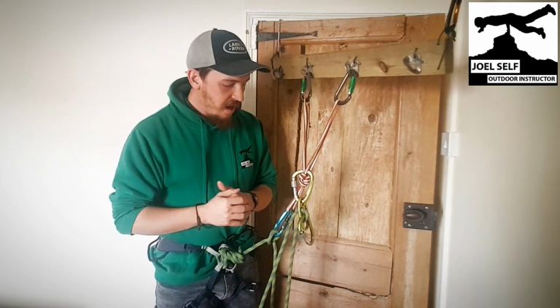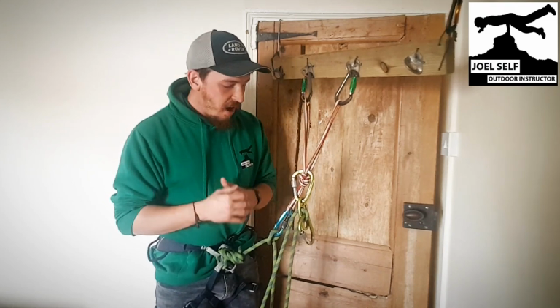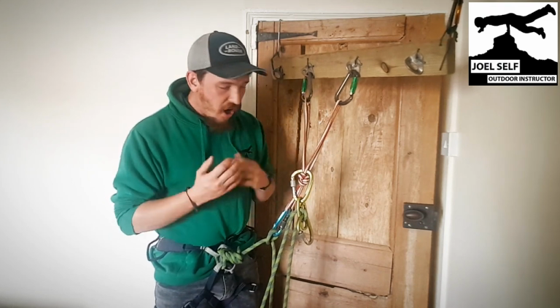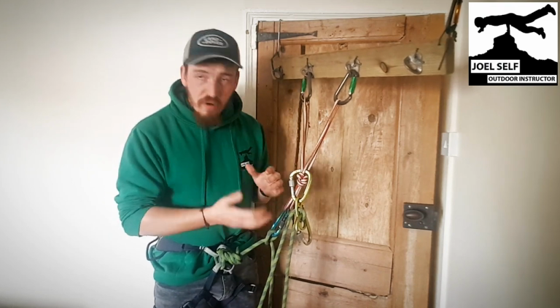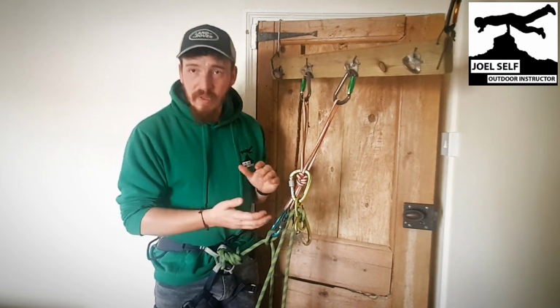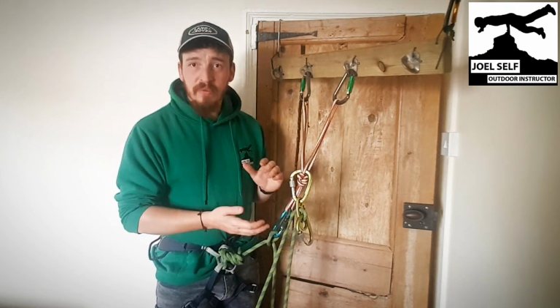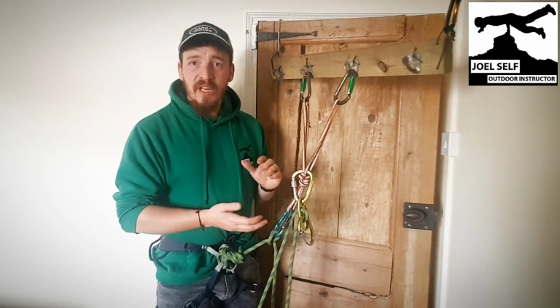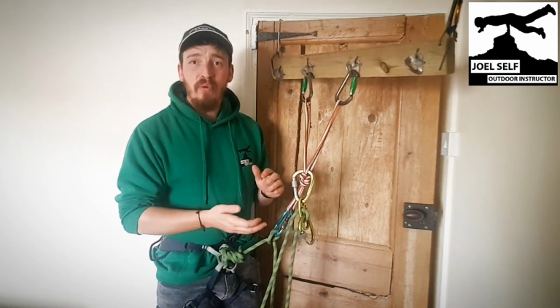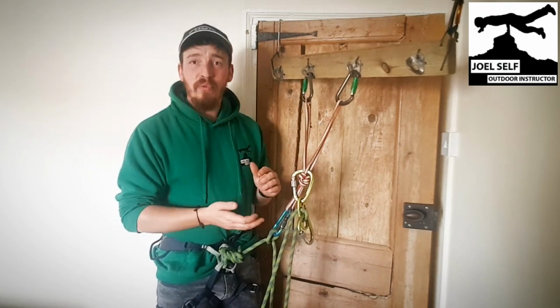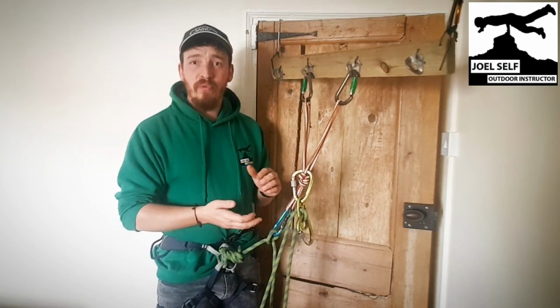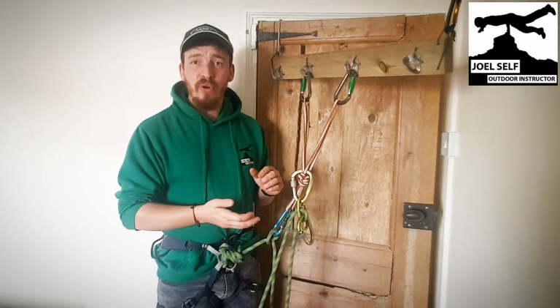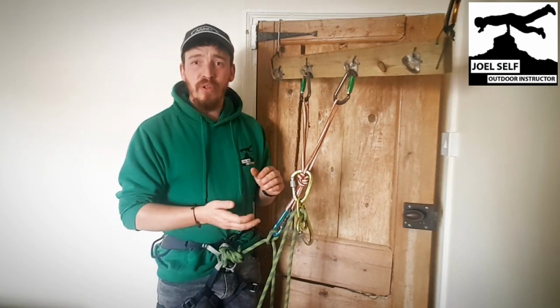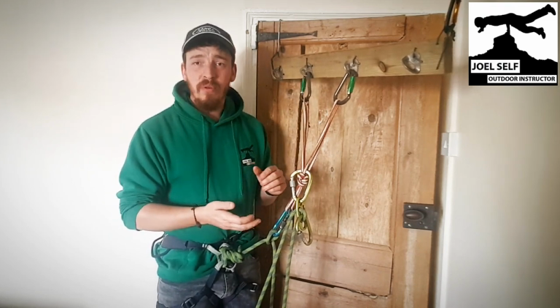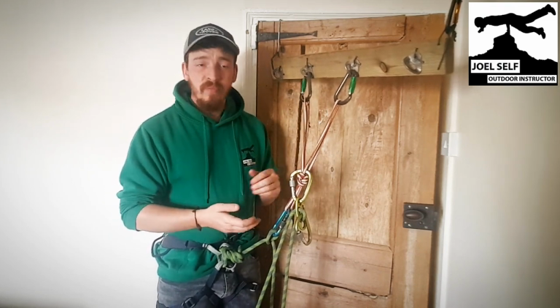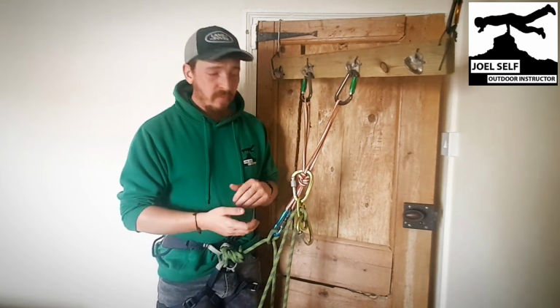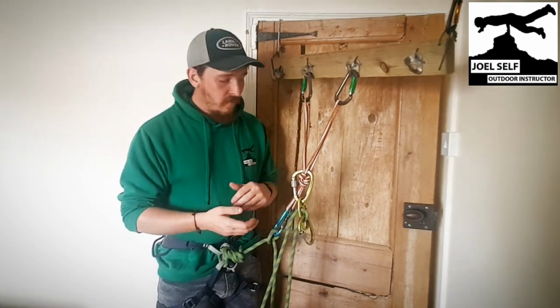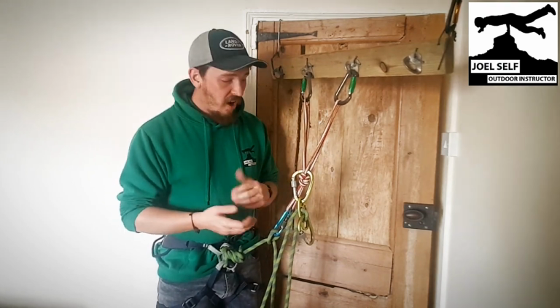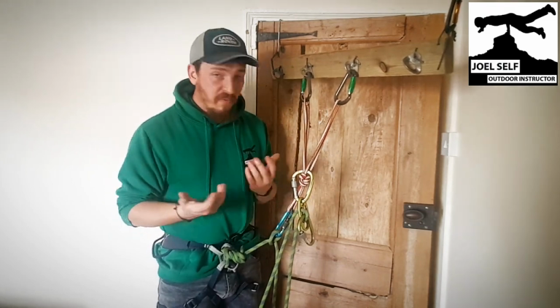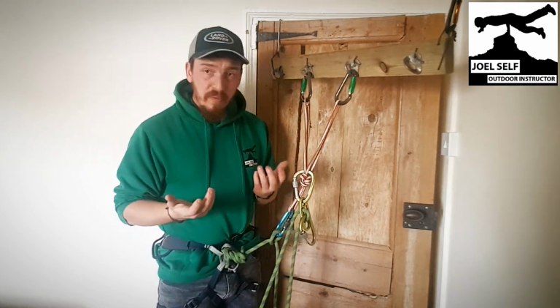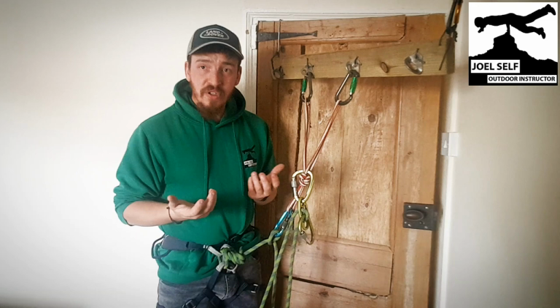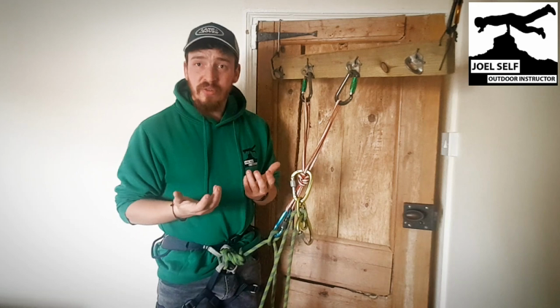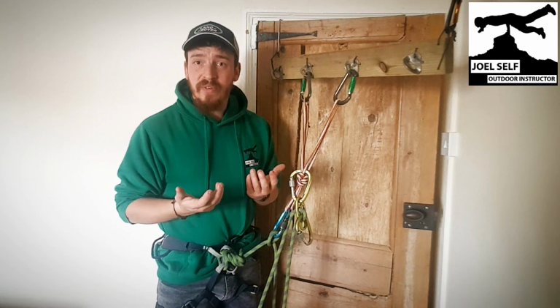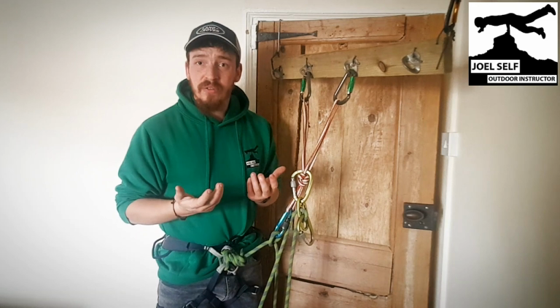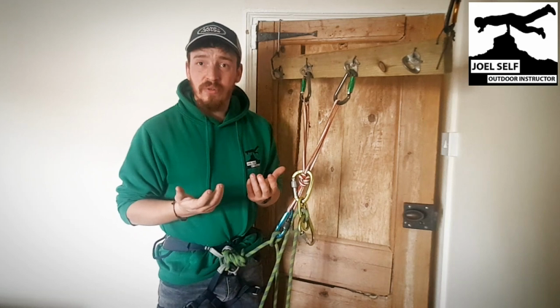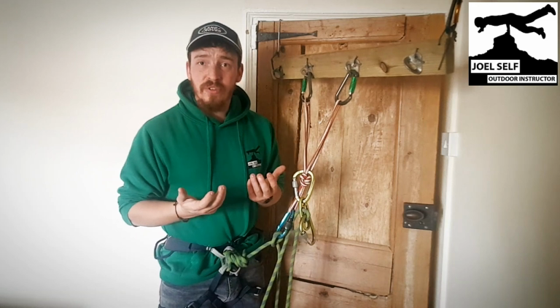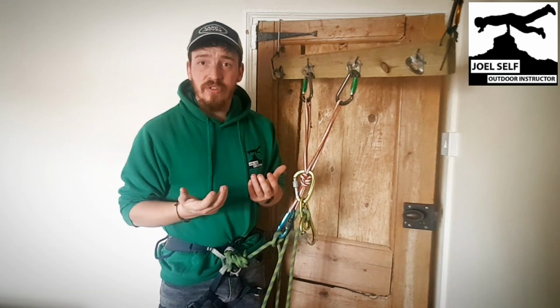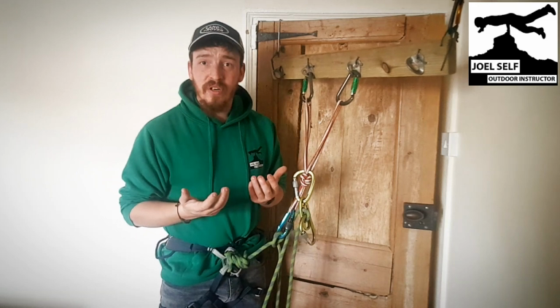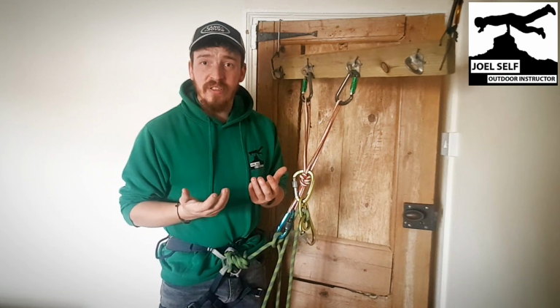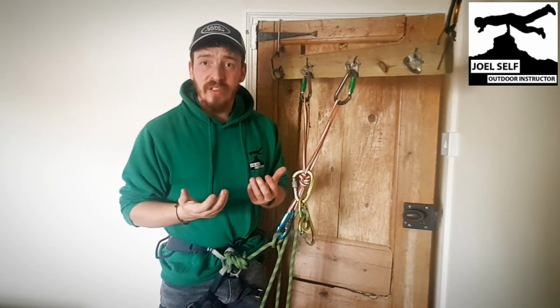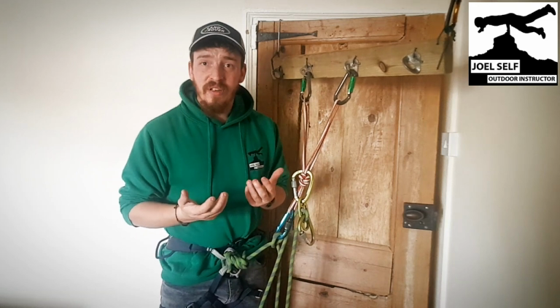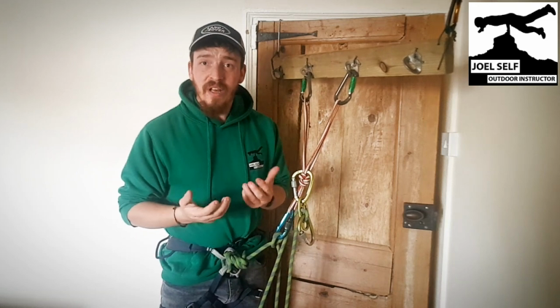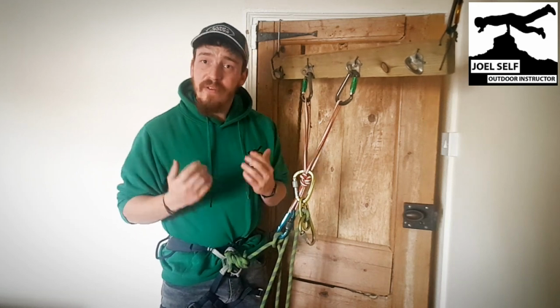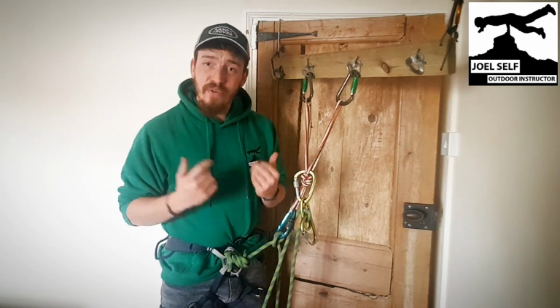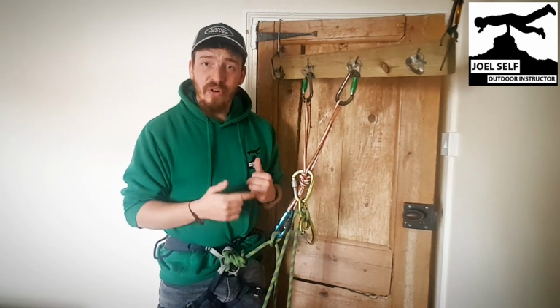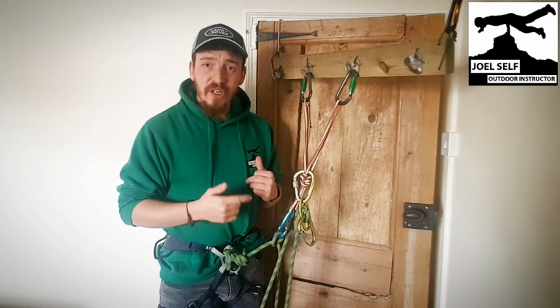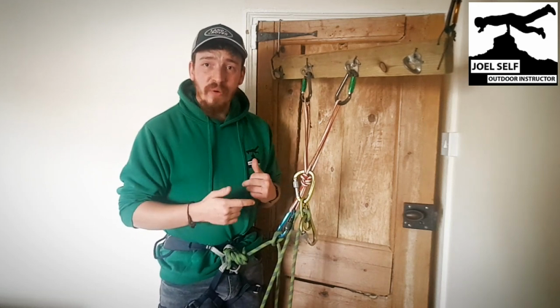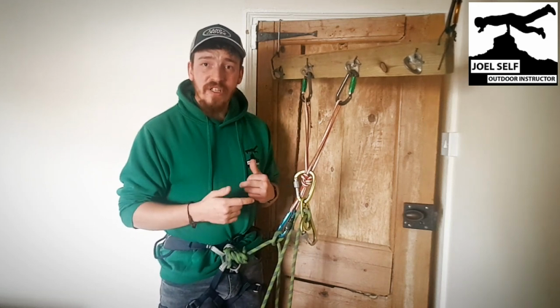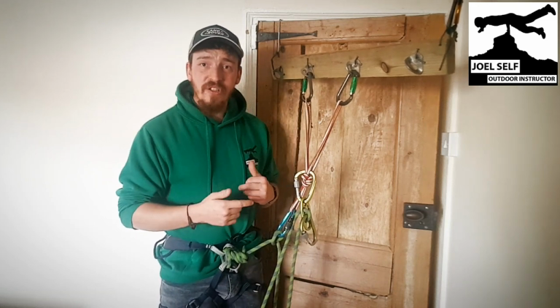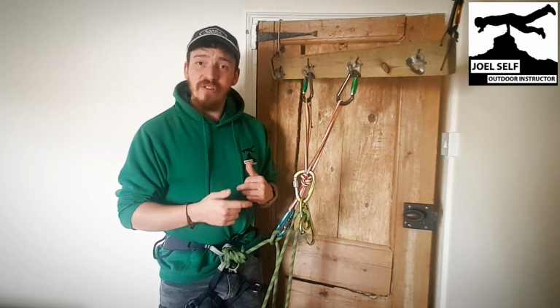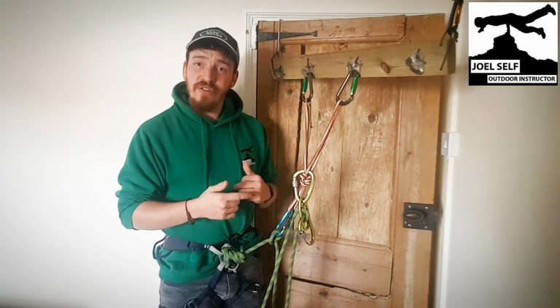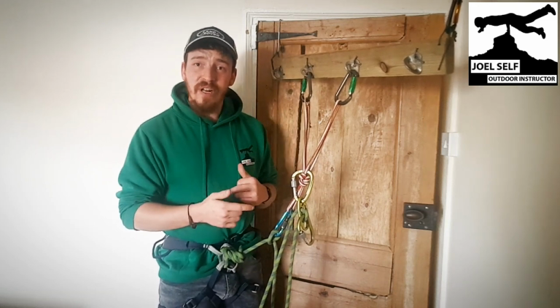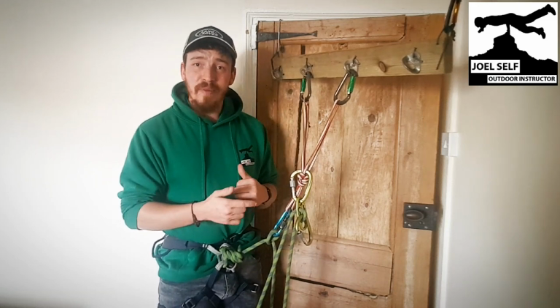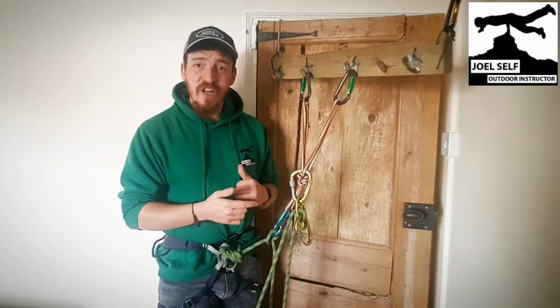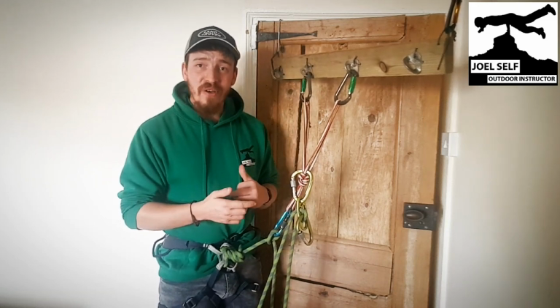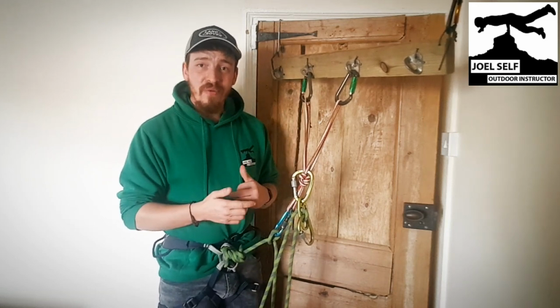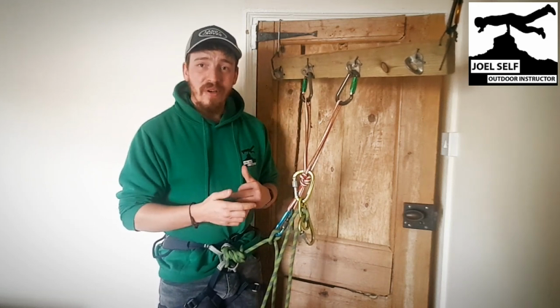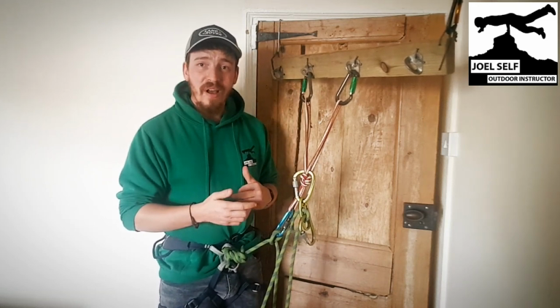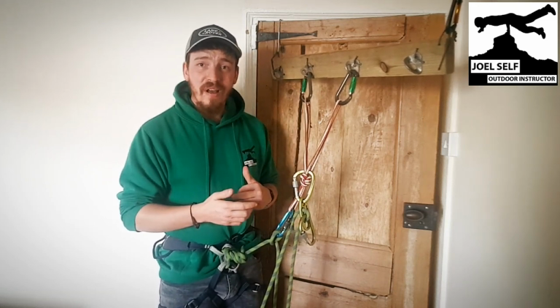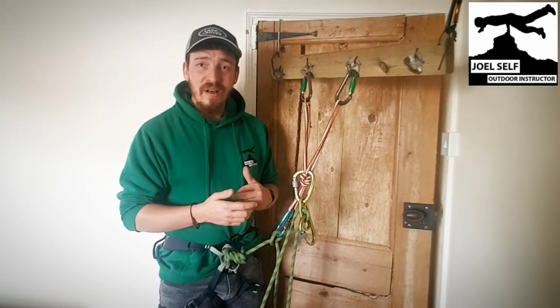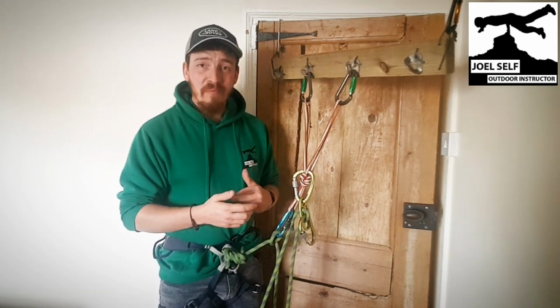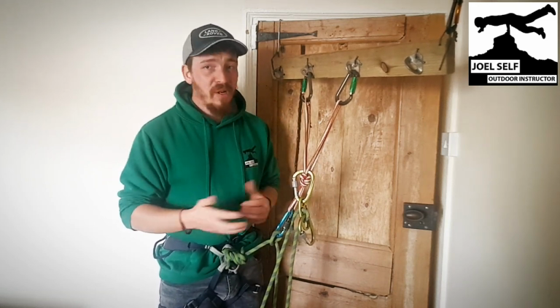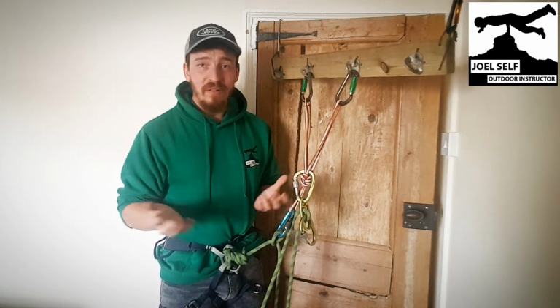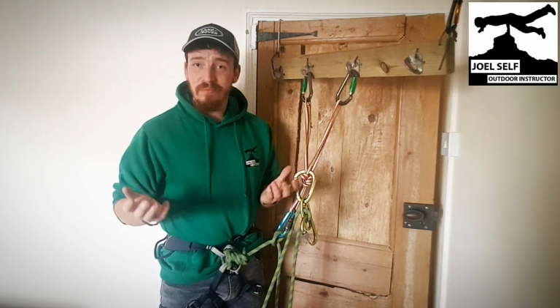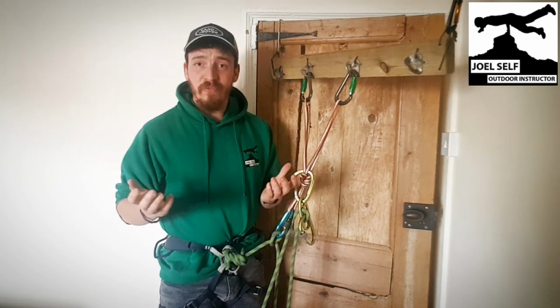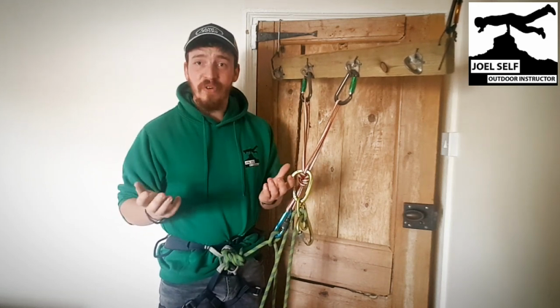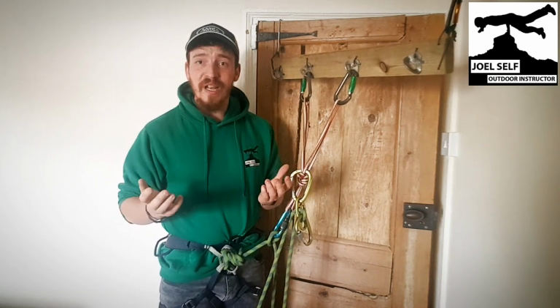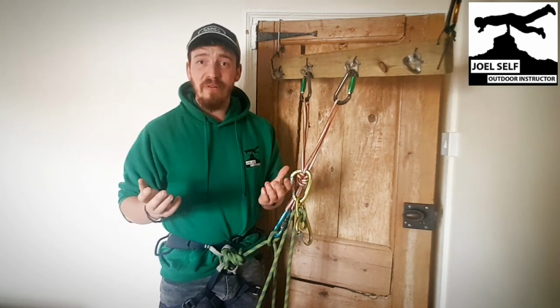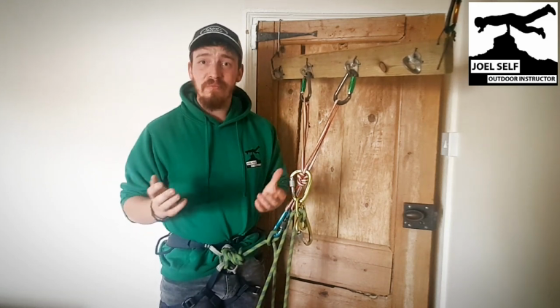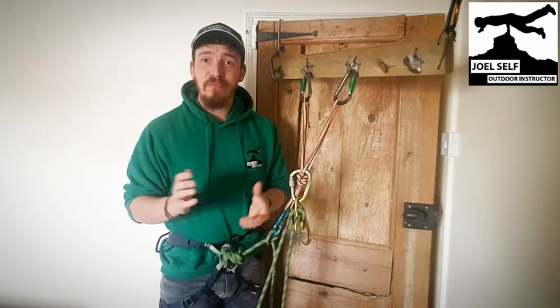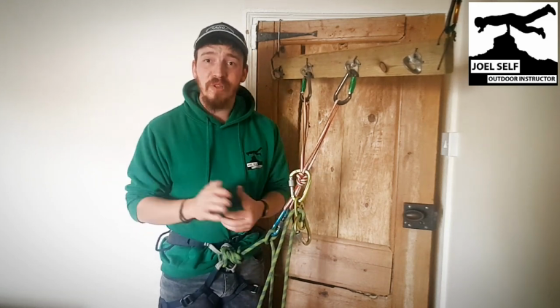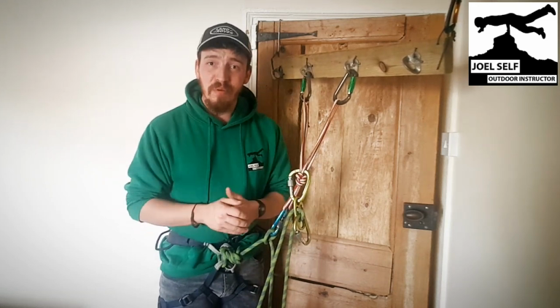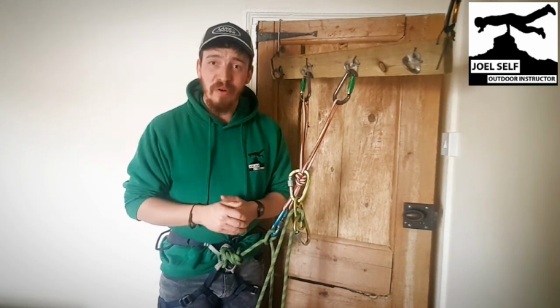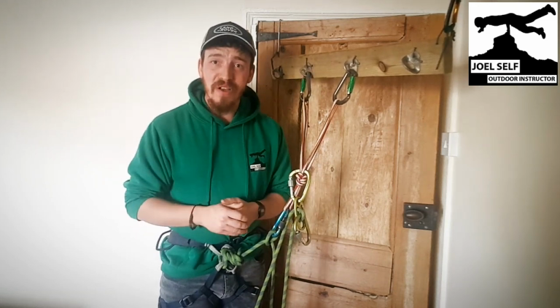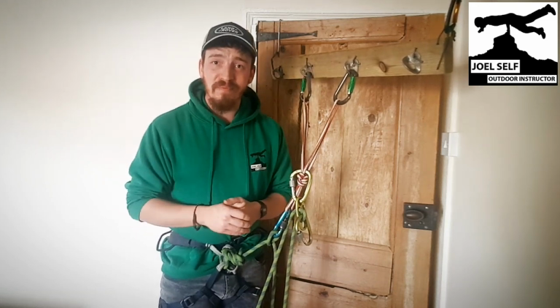I hope that was helpful for you. I've been Joel, Outdoor Instructor. If you've got any questions do let me know, but for now, goodbye.